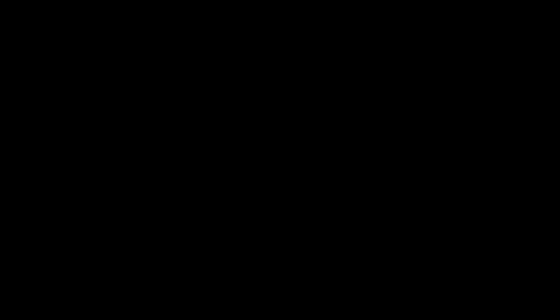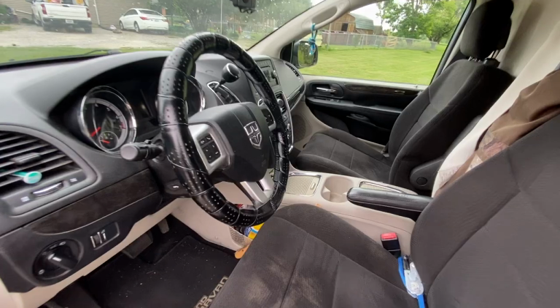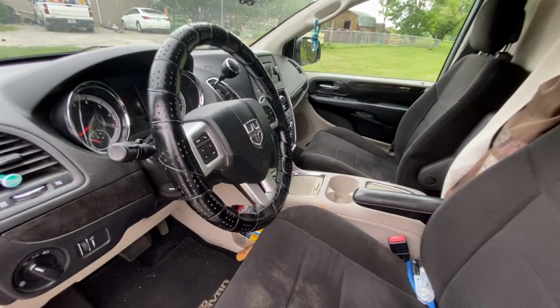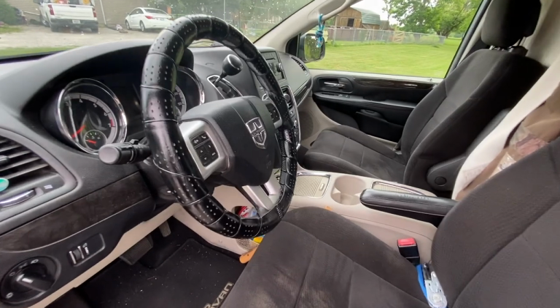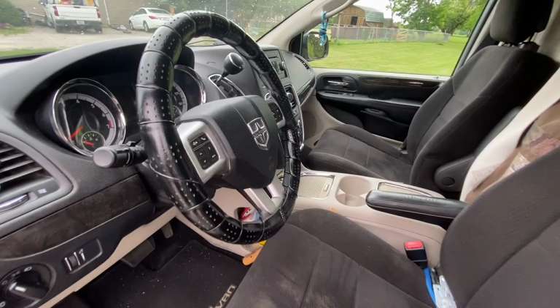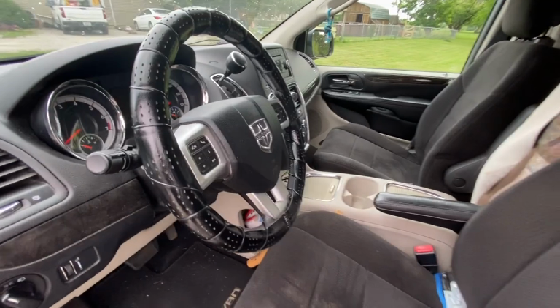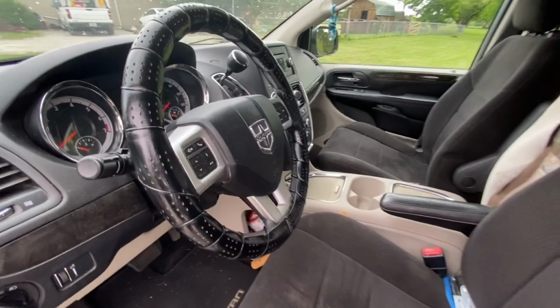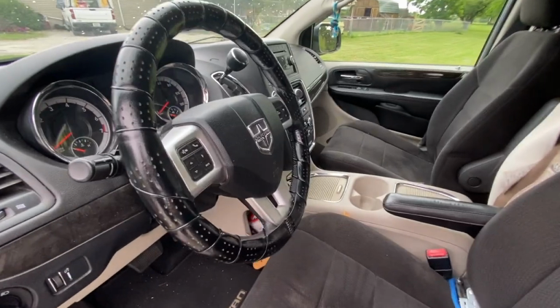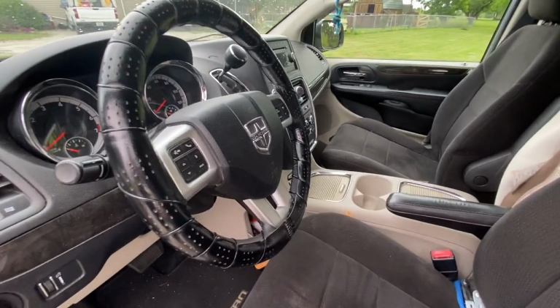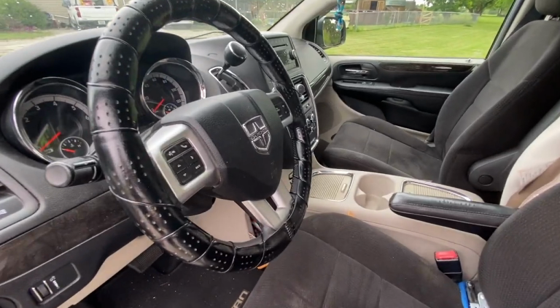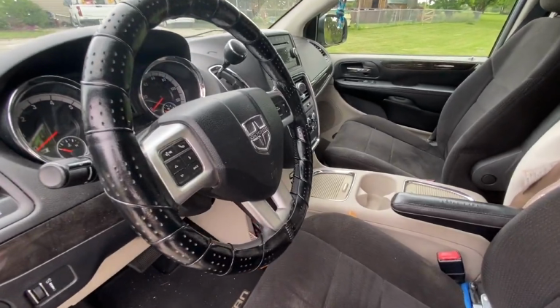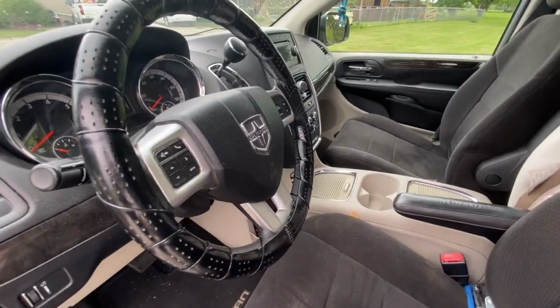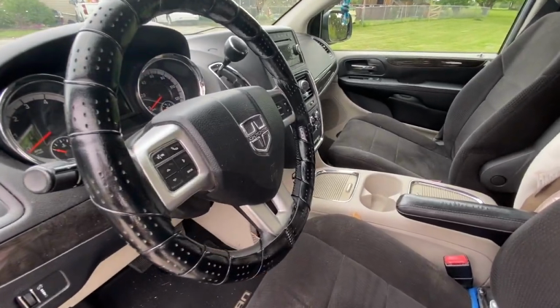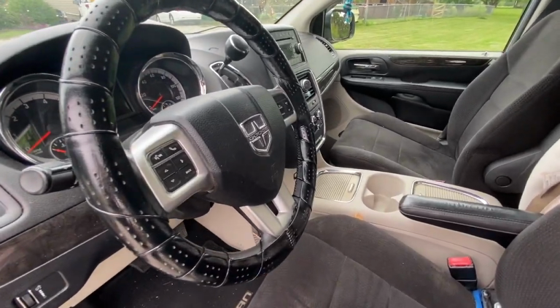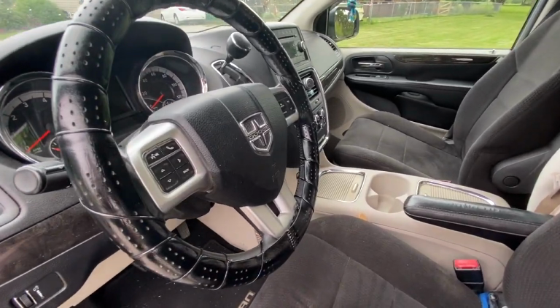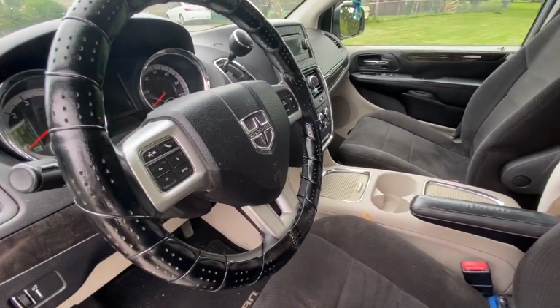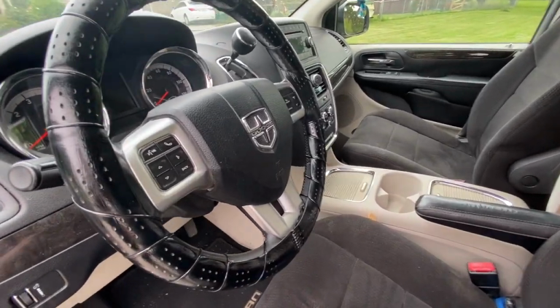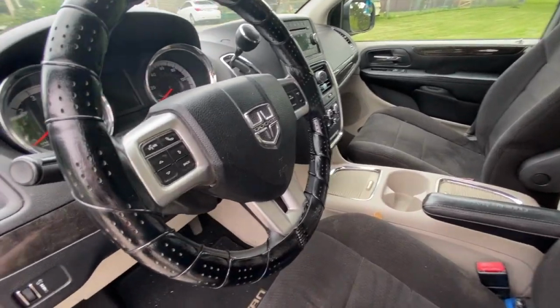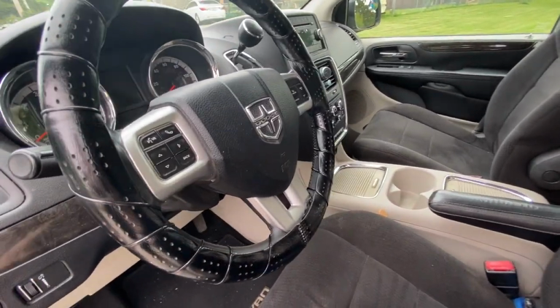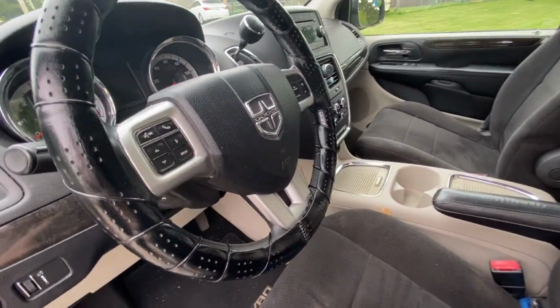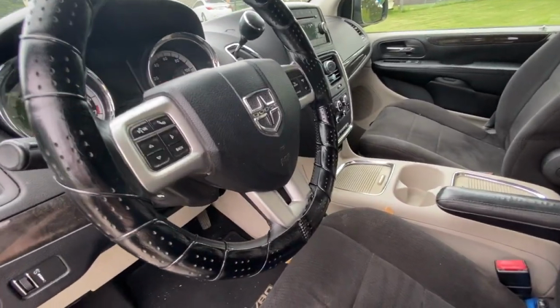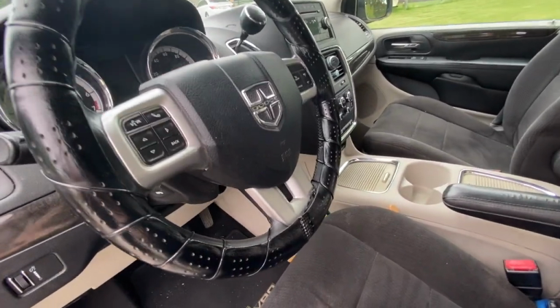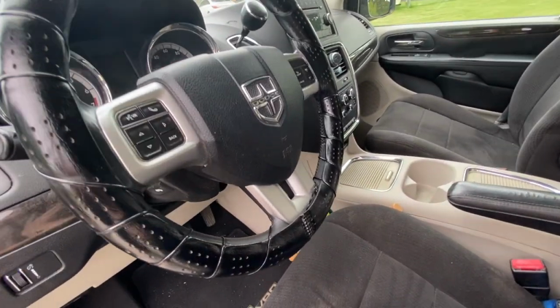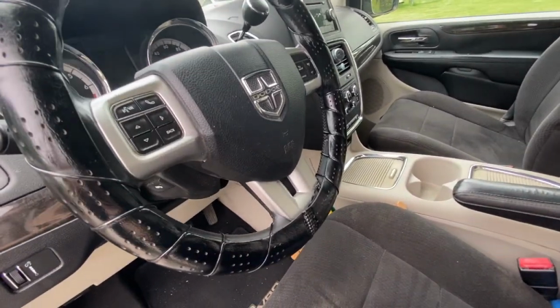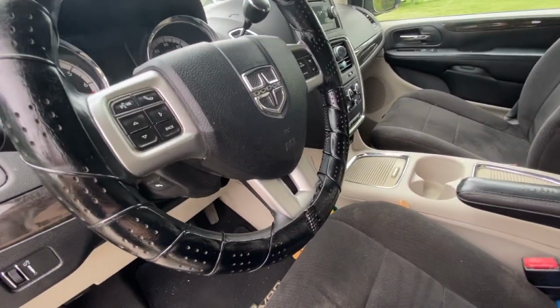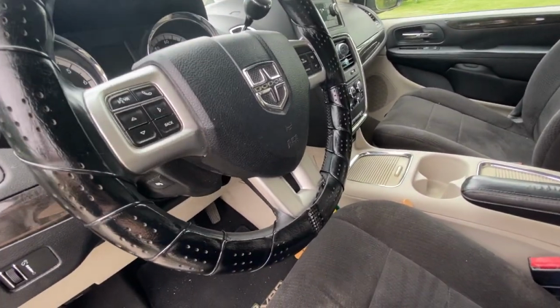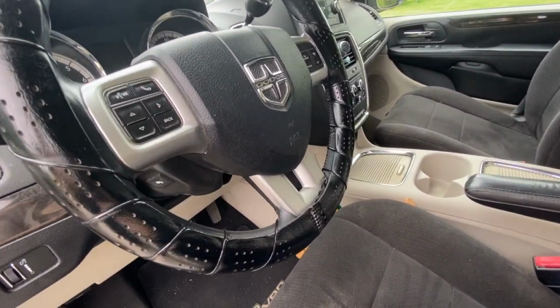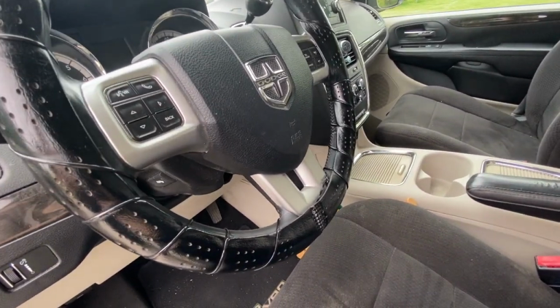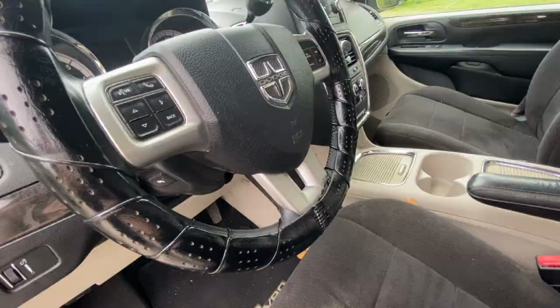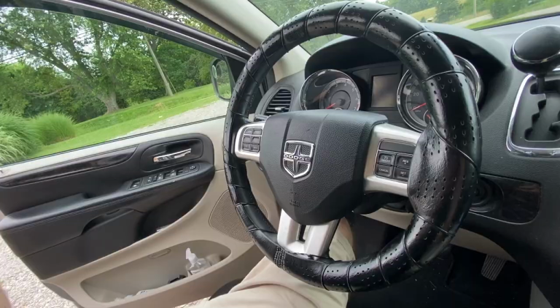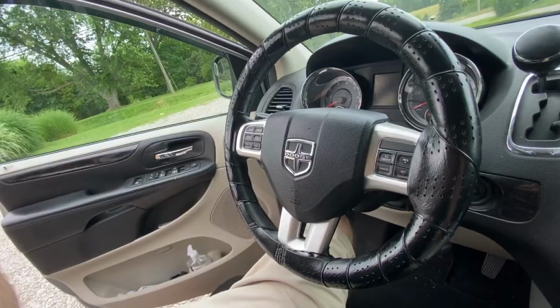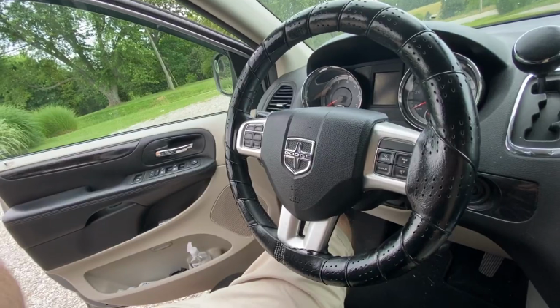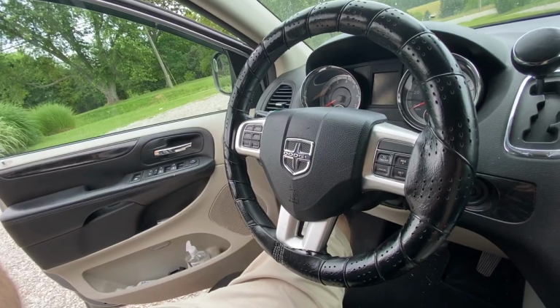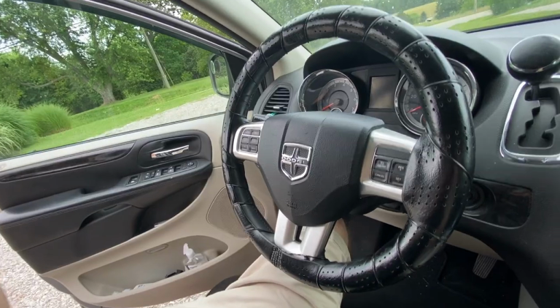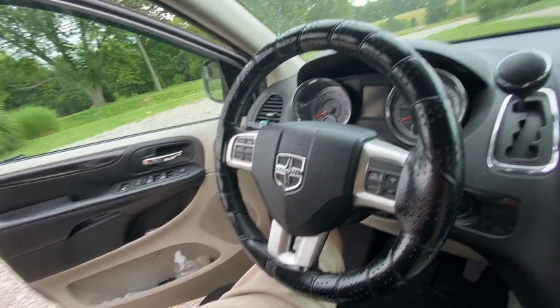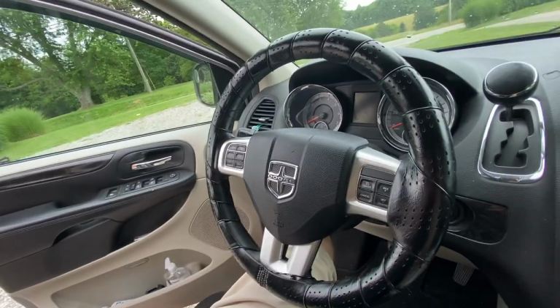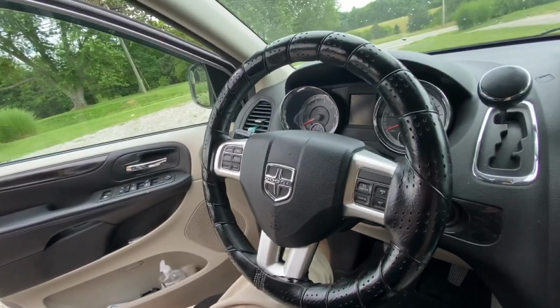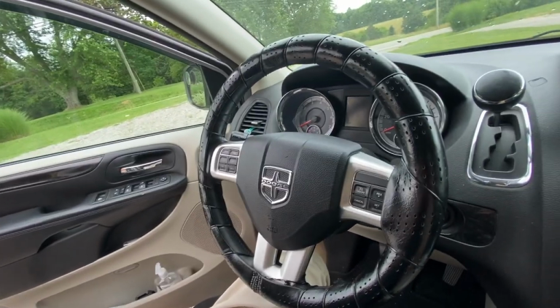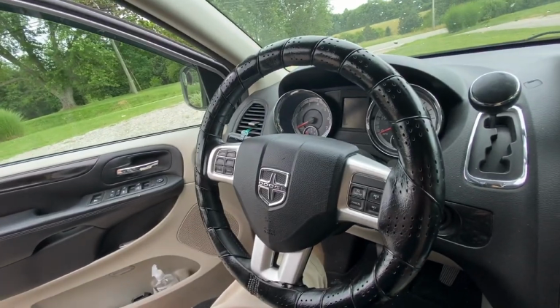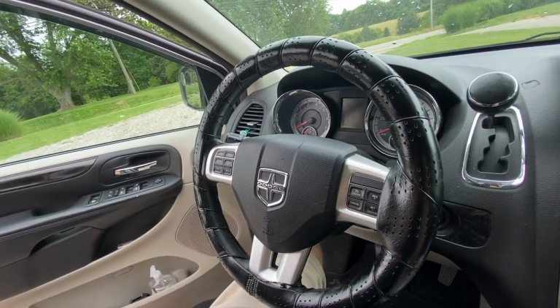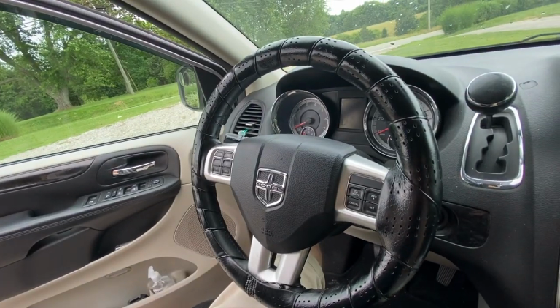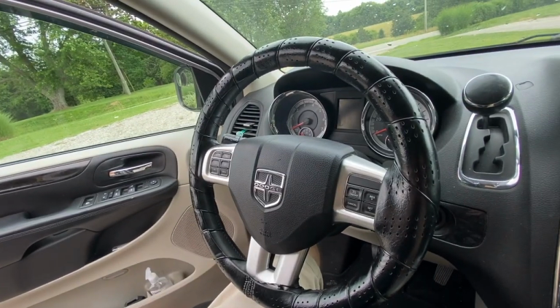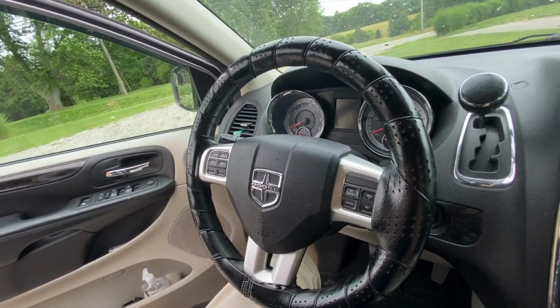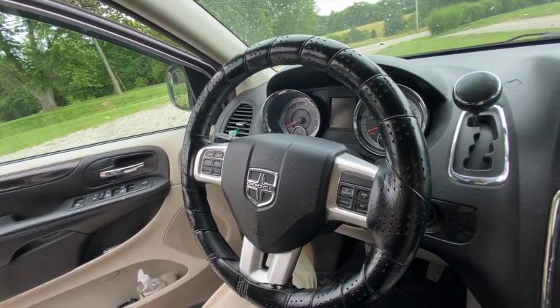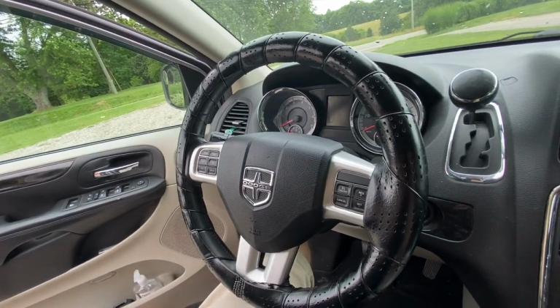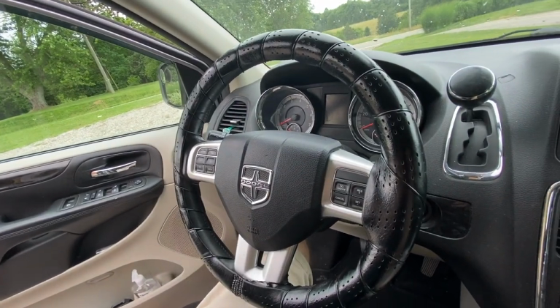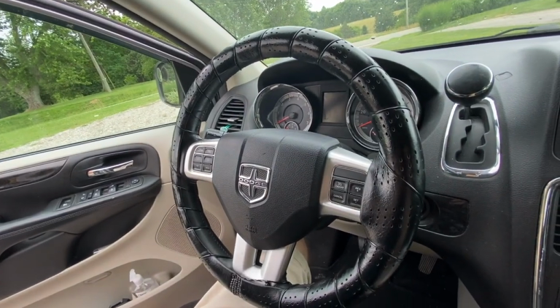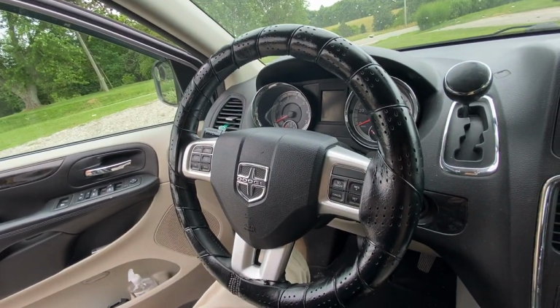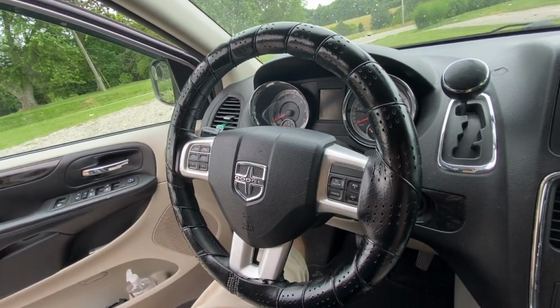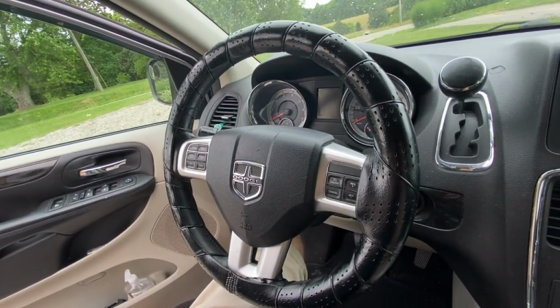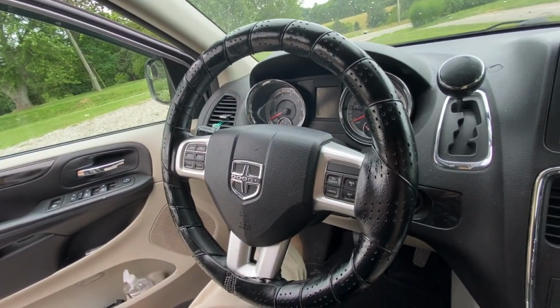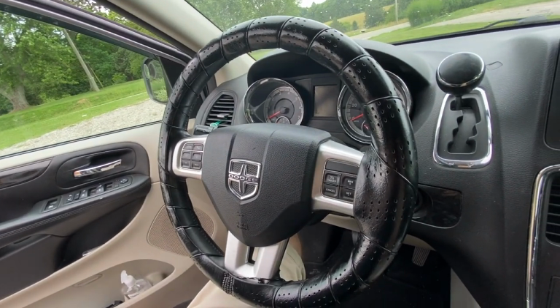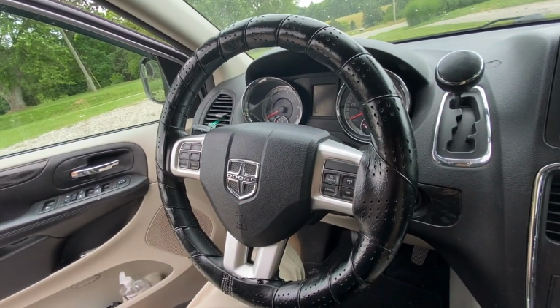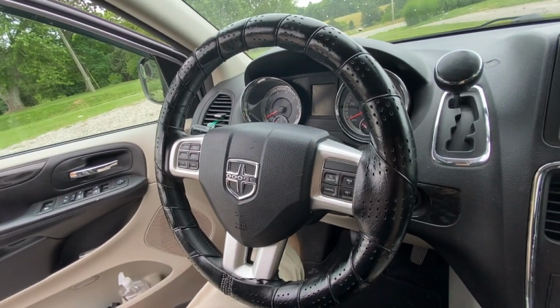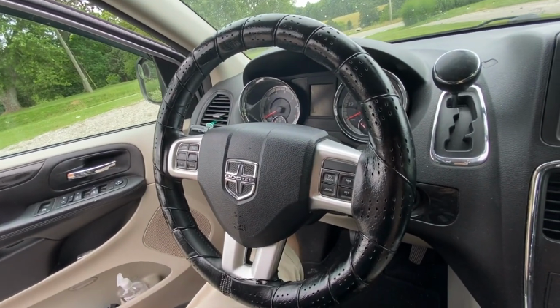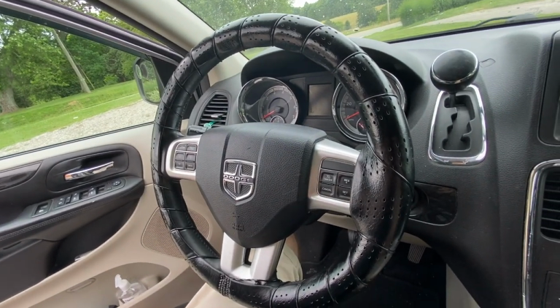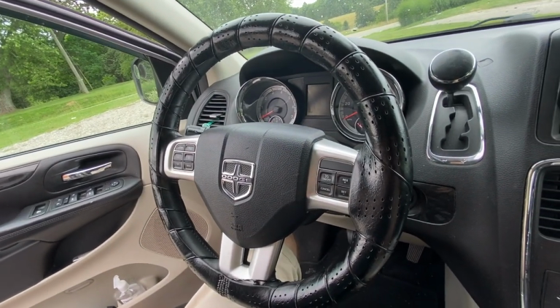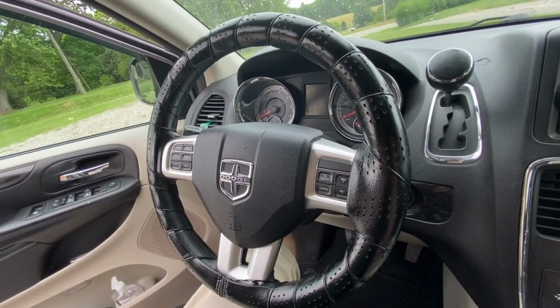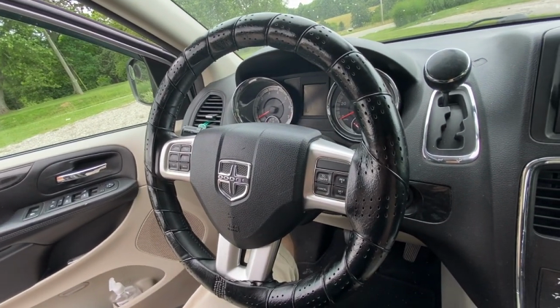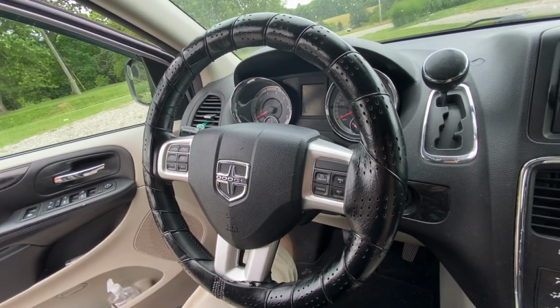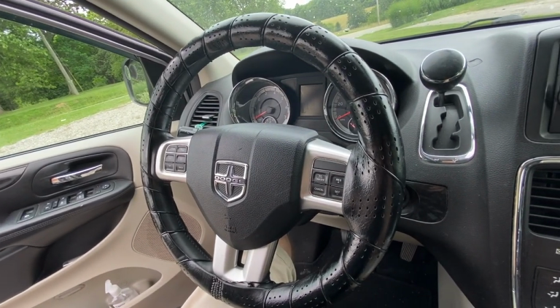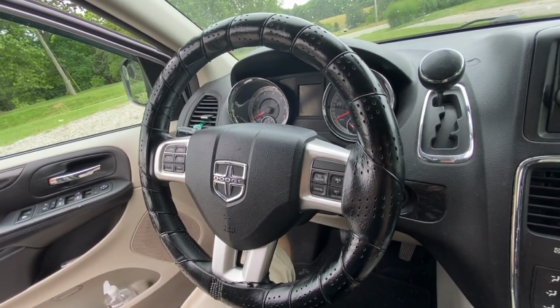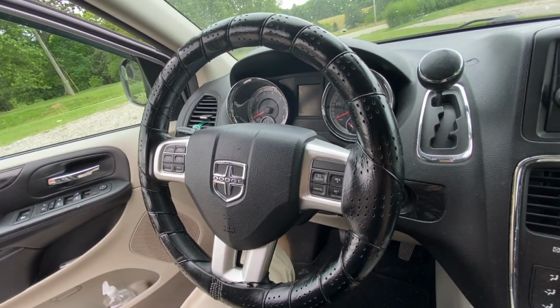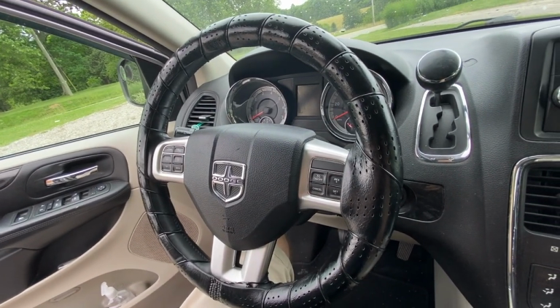First up is a steering wheel cover. This is going to give you better control of your vehicle, greatly reduce hand fatigue, and it's going to be warmer in the winter and cooler in the summer.